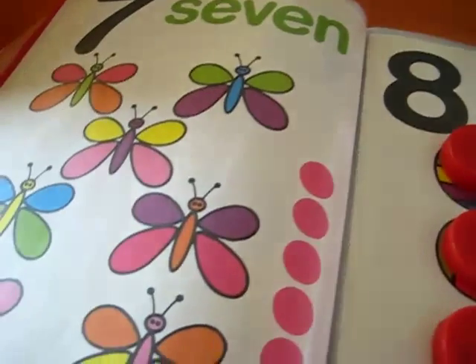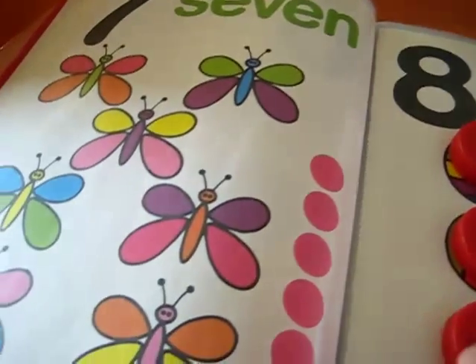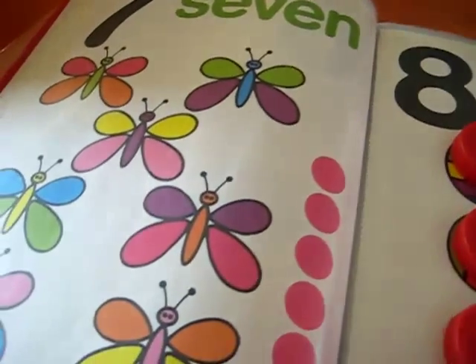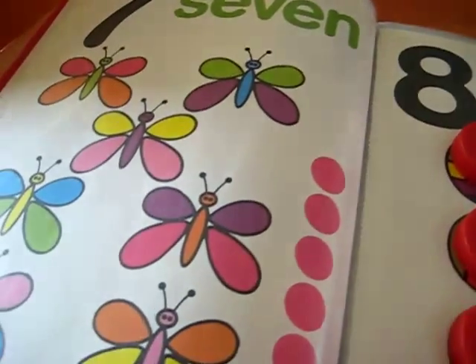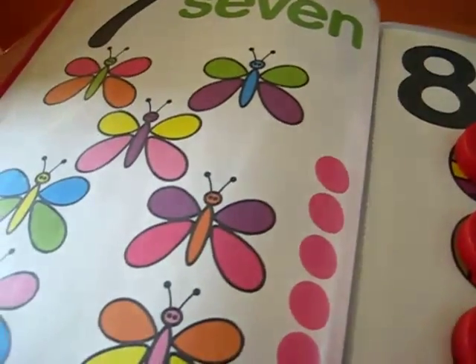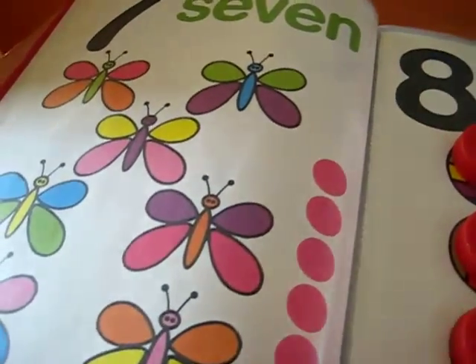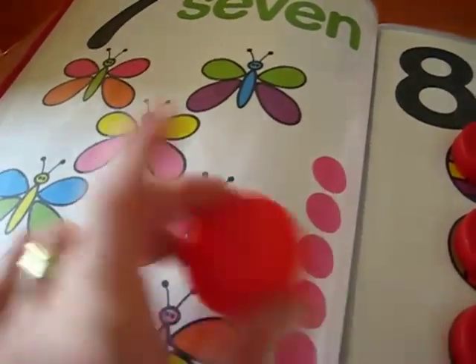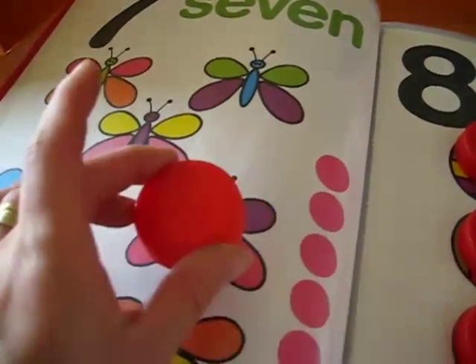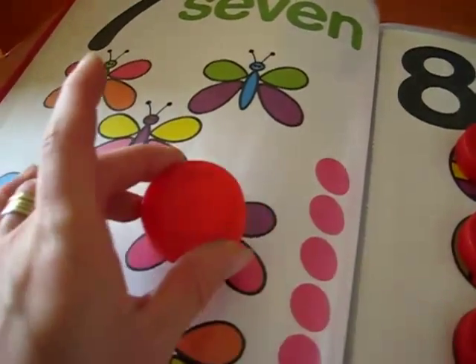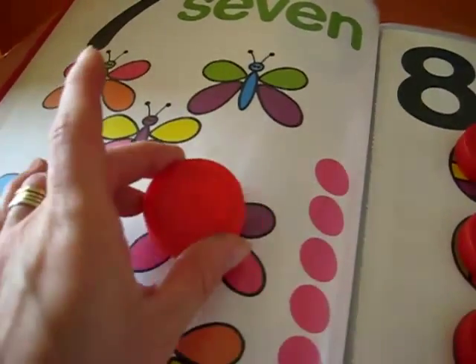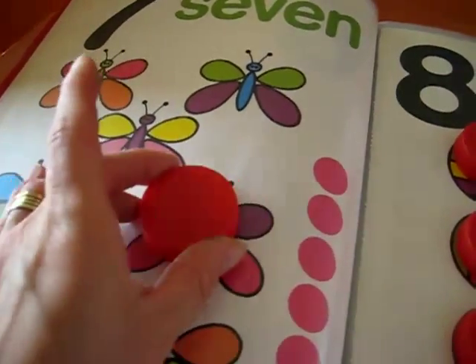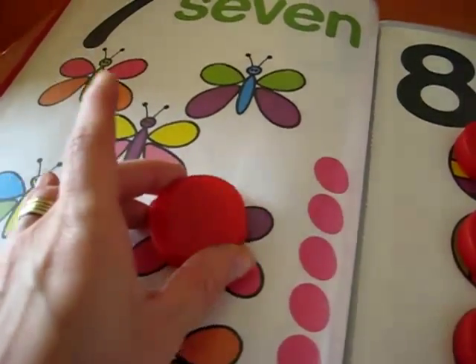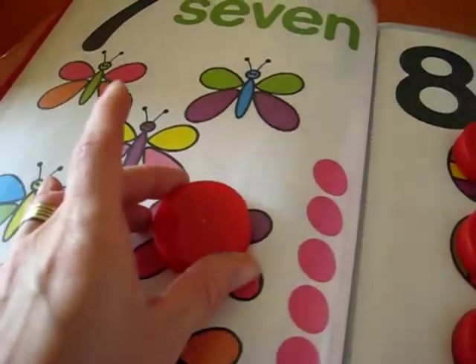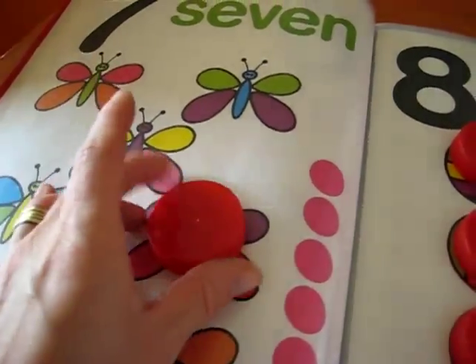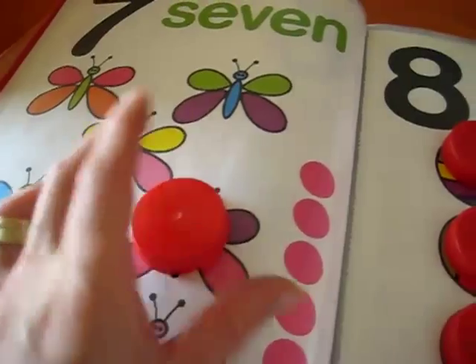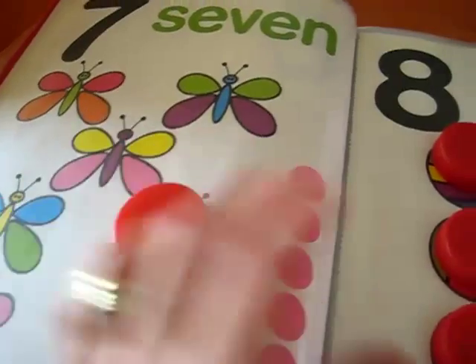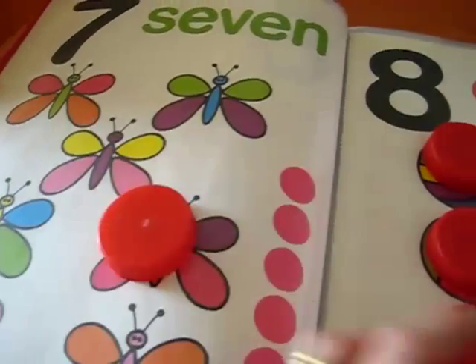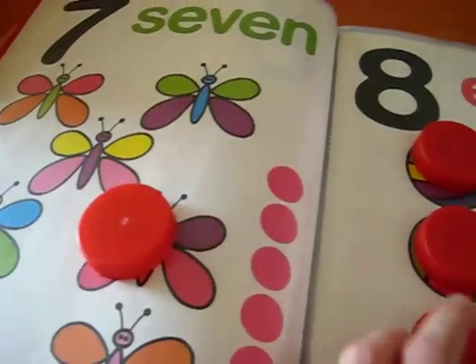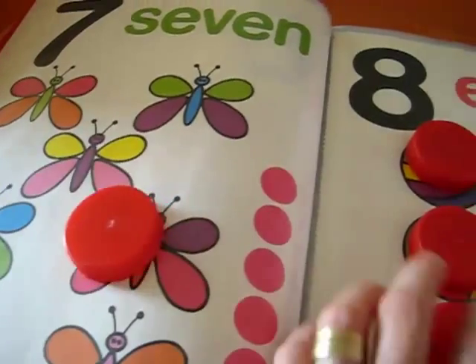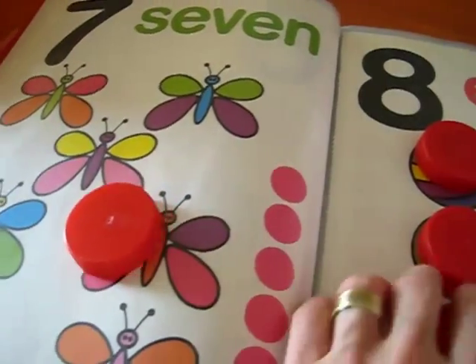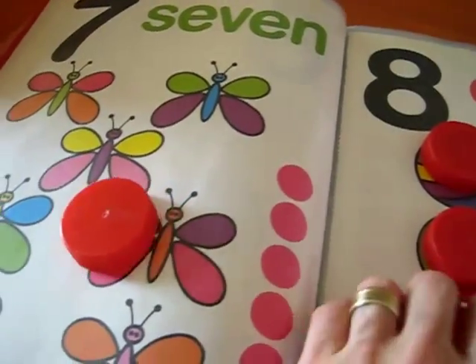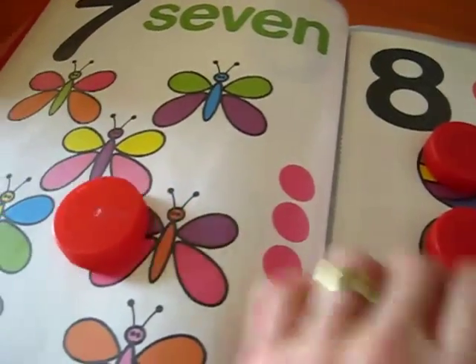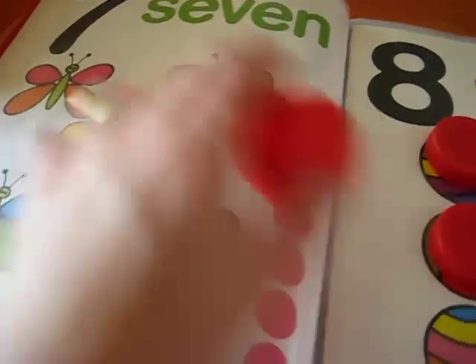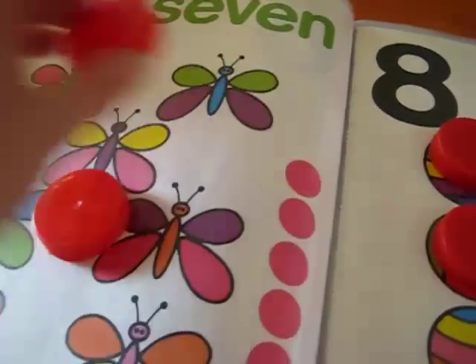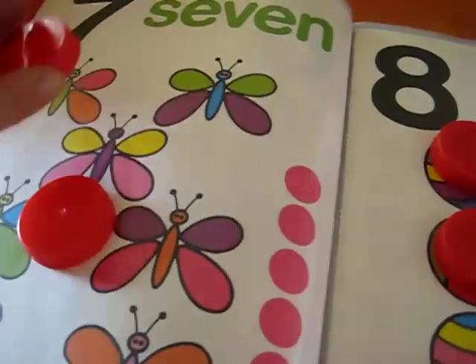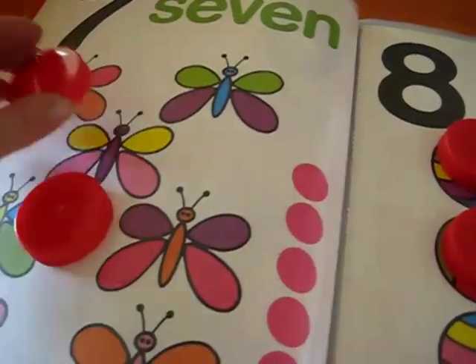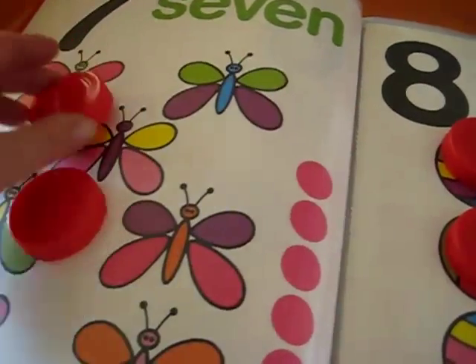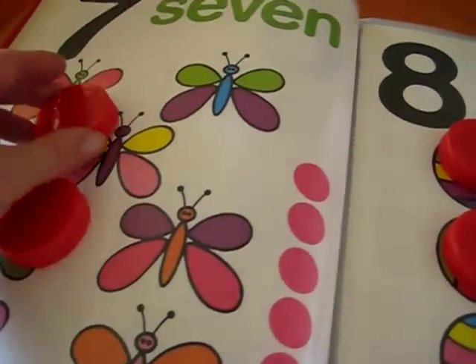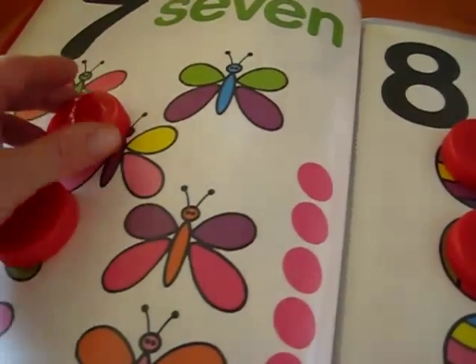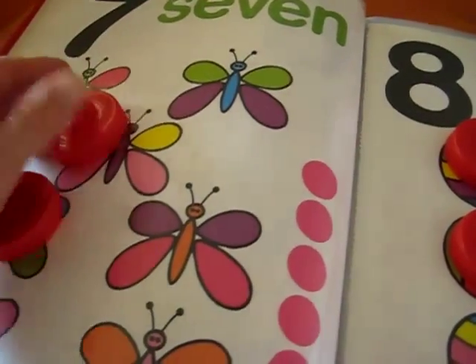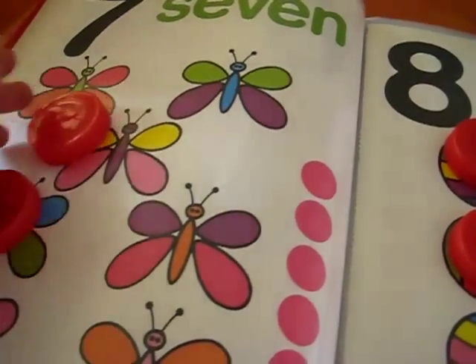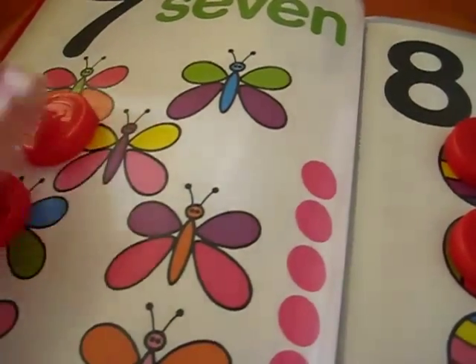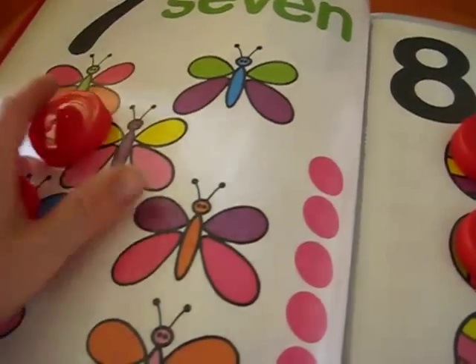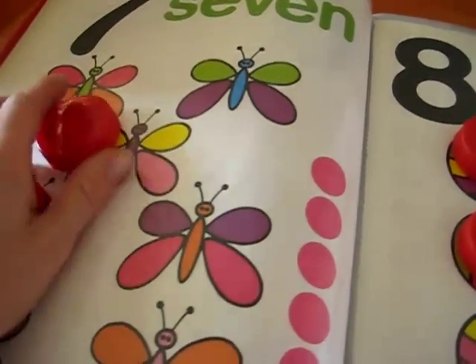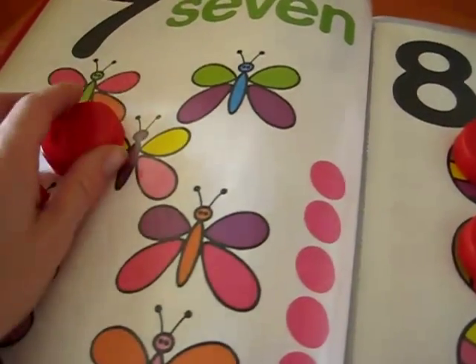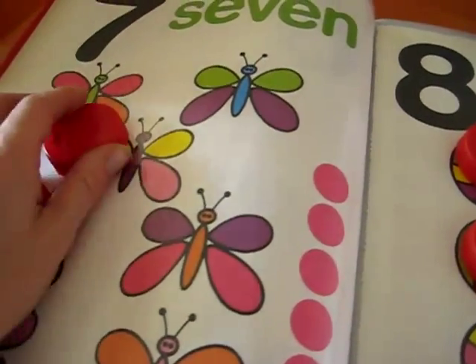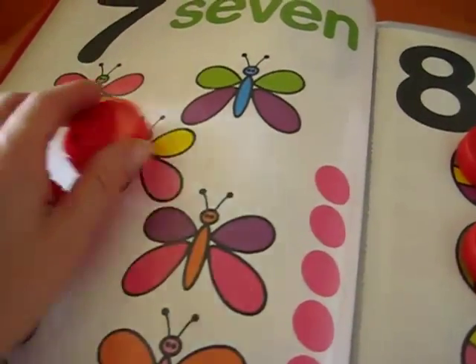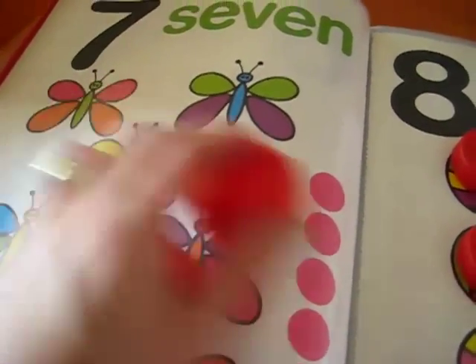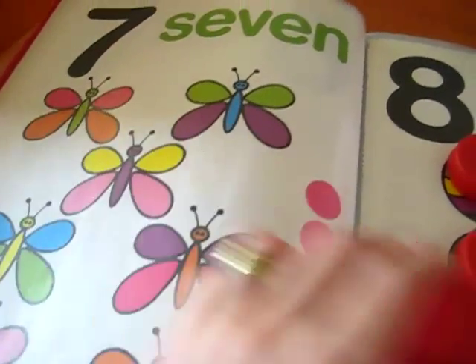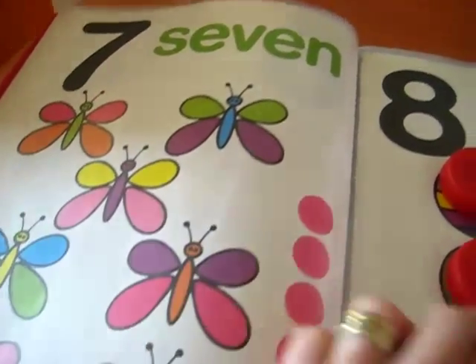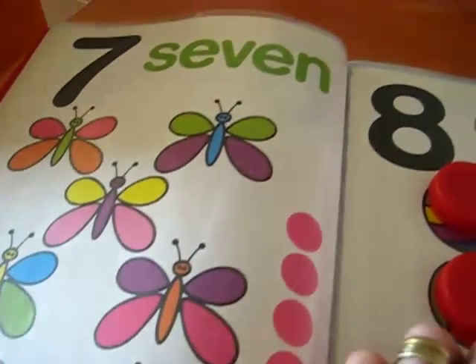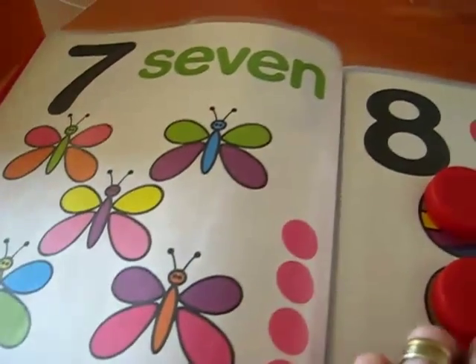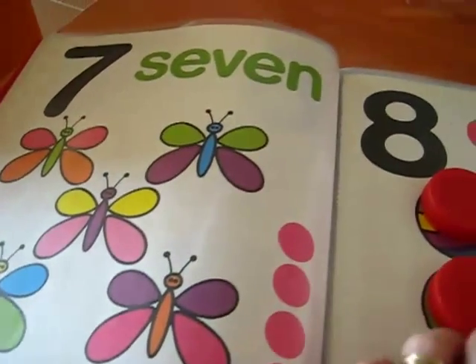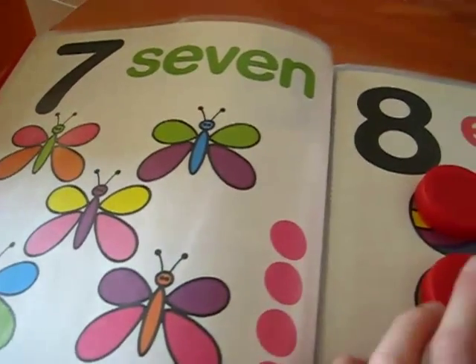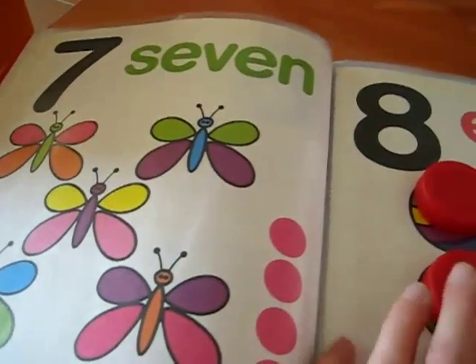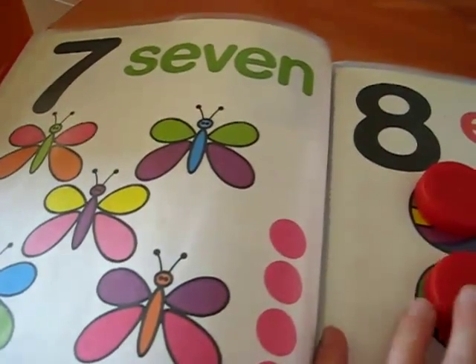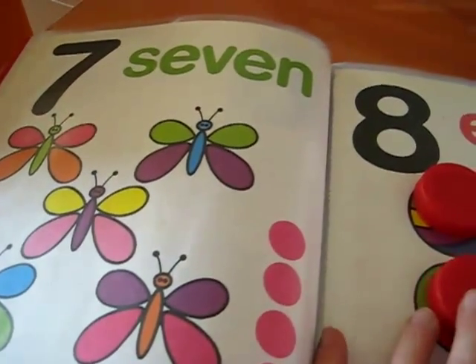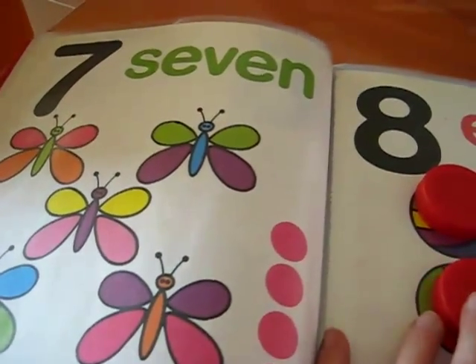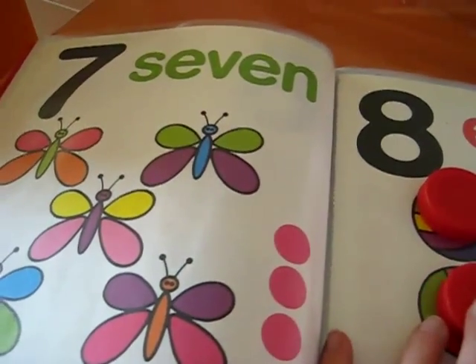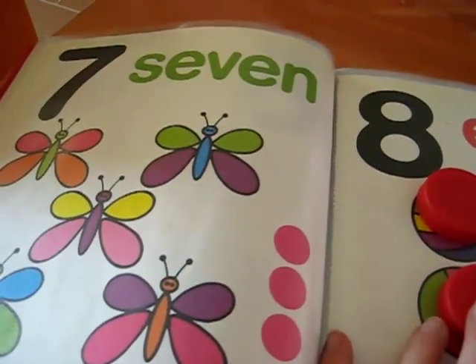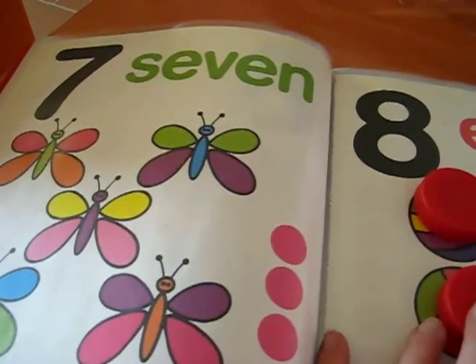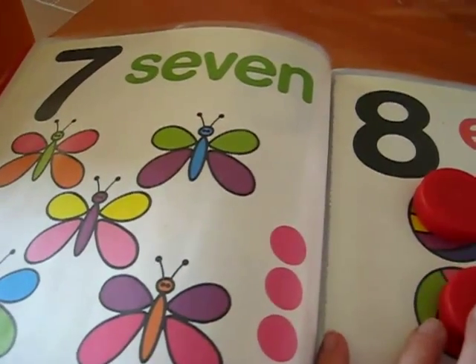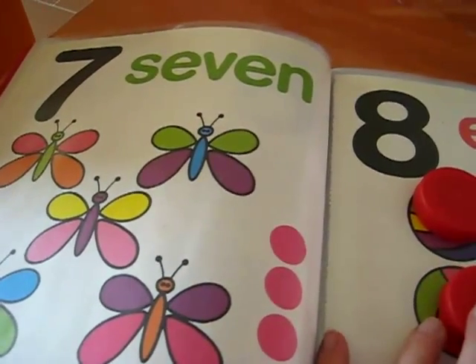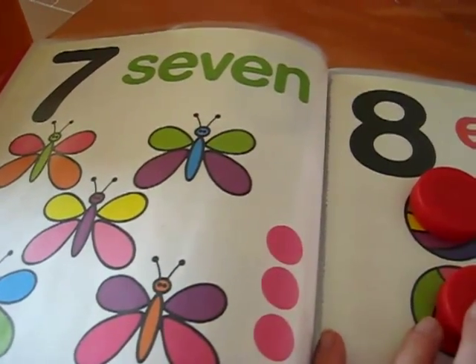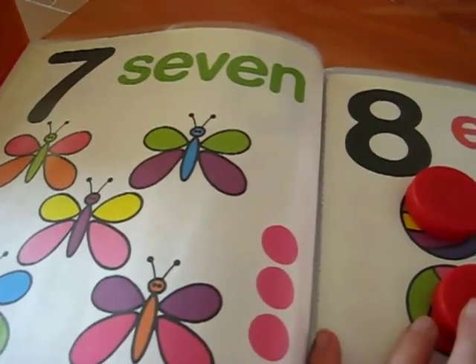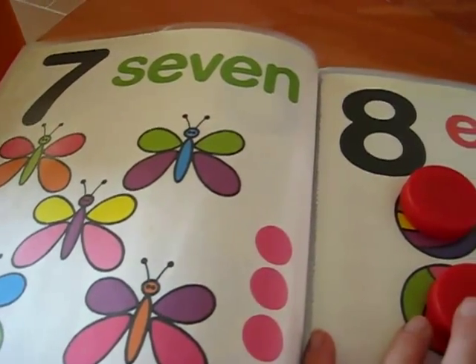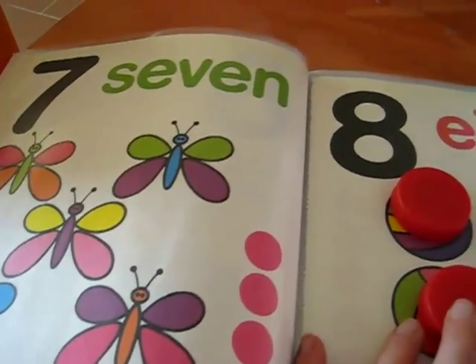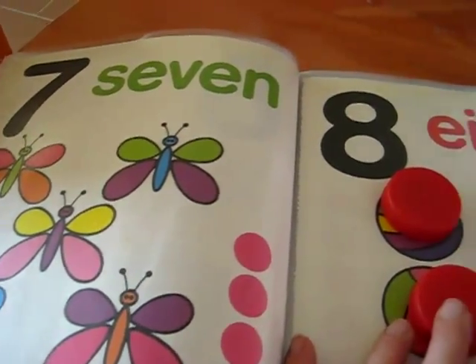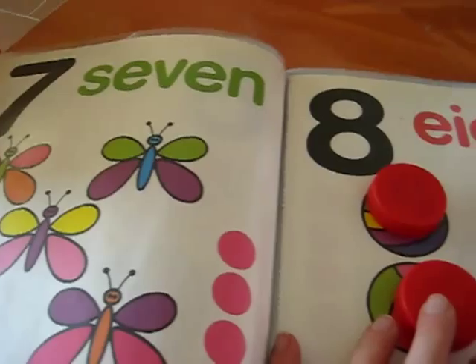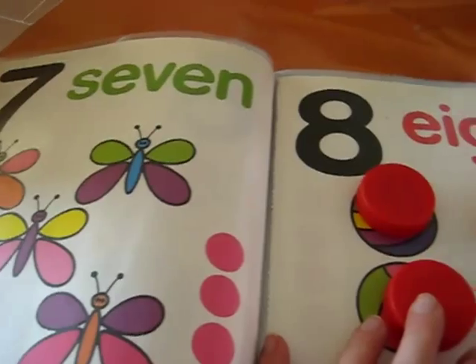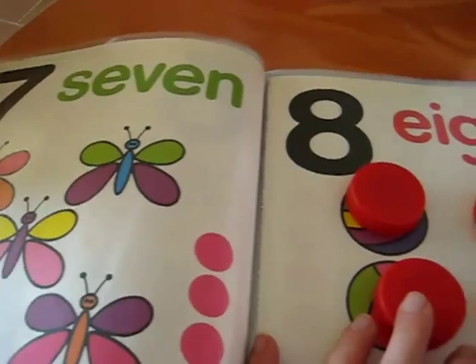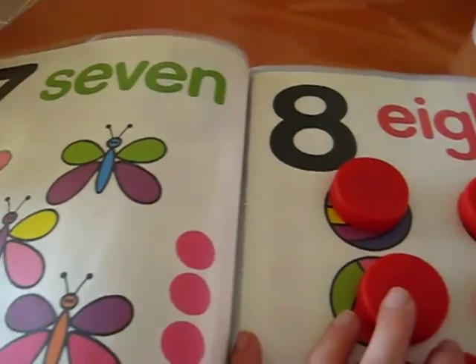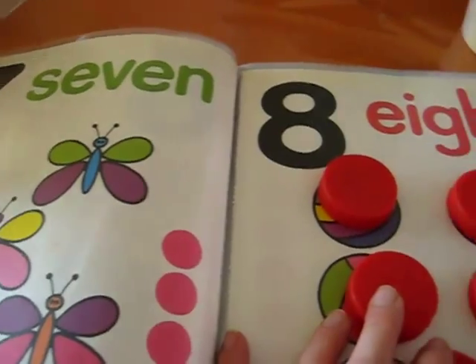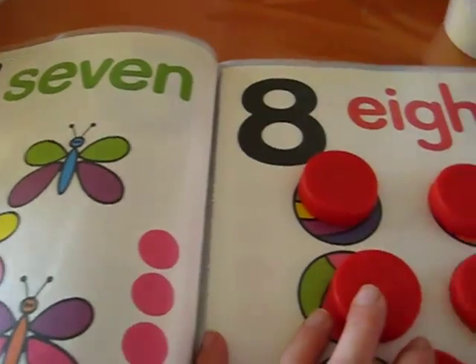That's loads of fun — a fun little extra game you can use with your toddler for teaching the numbers.